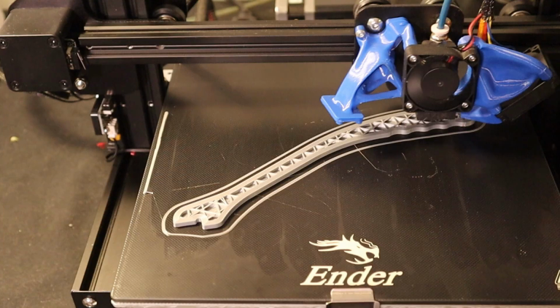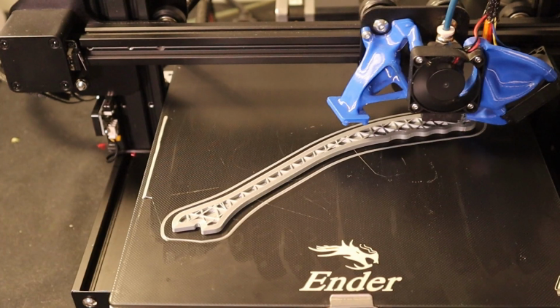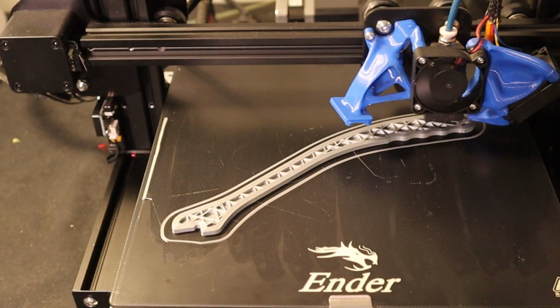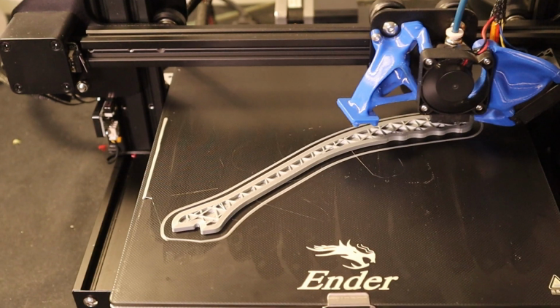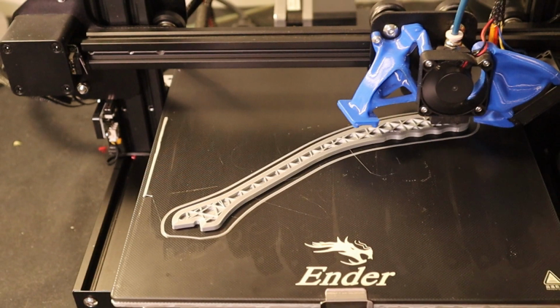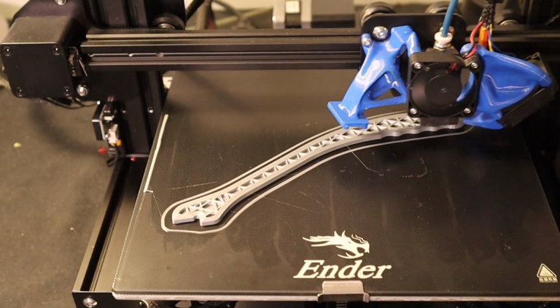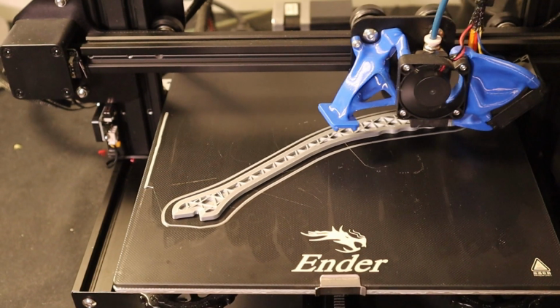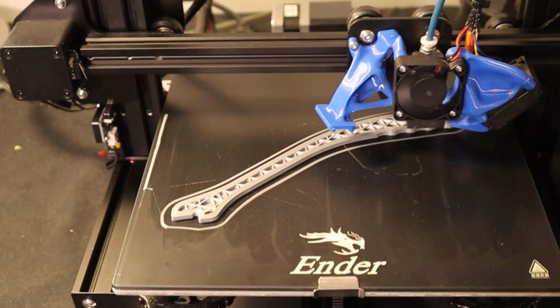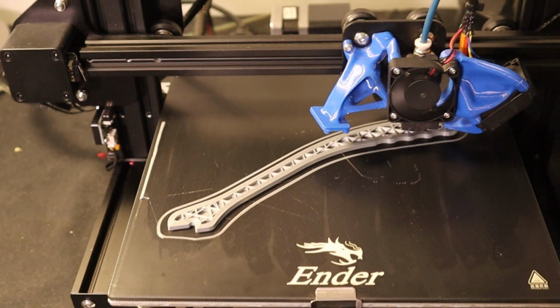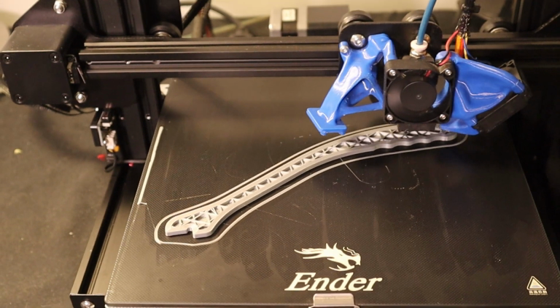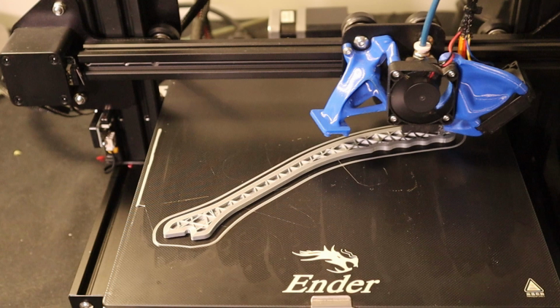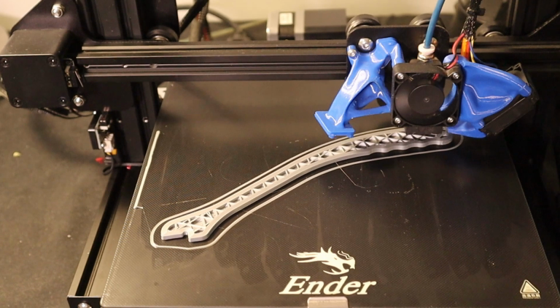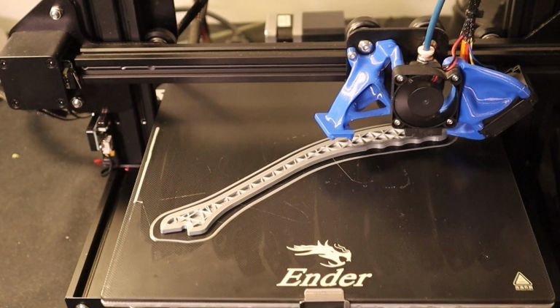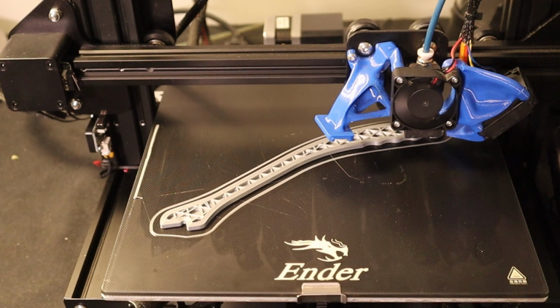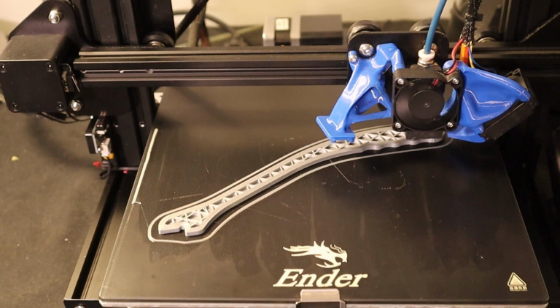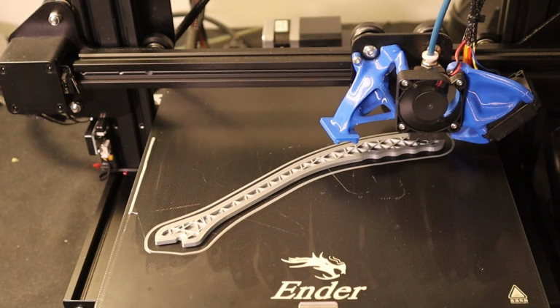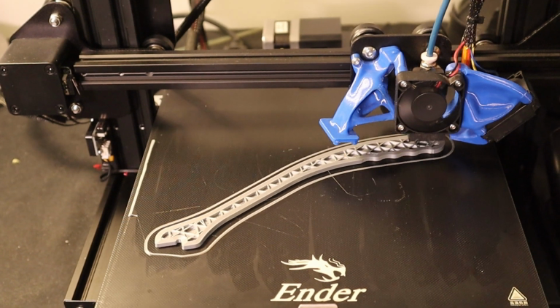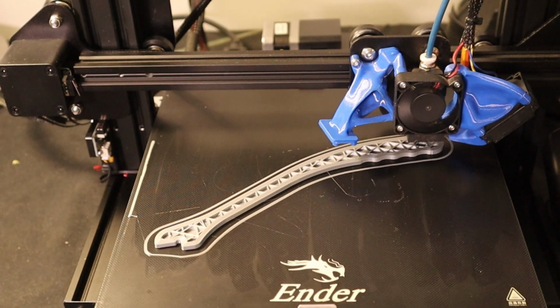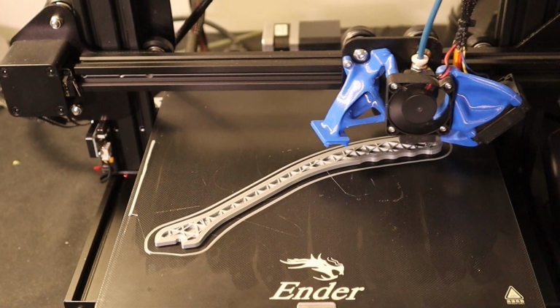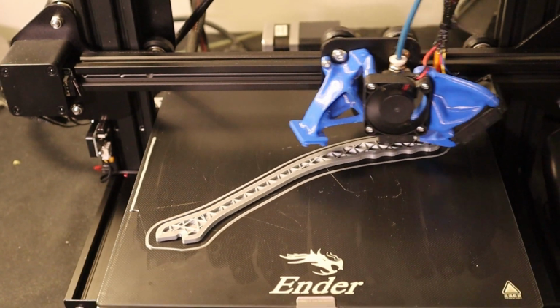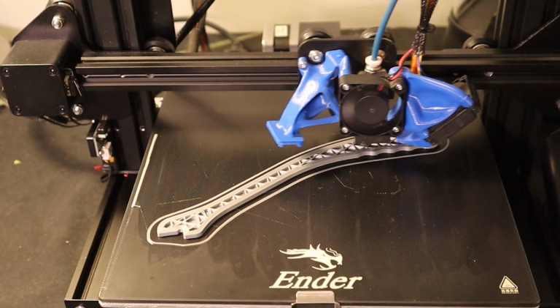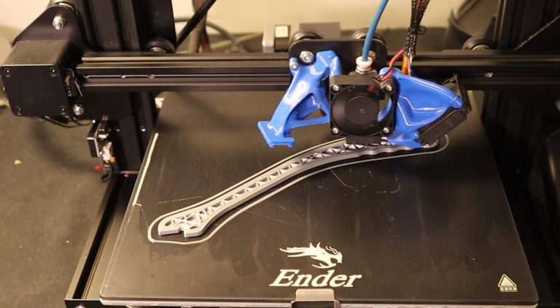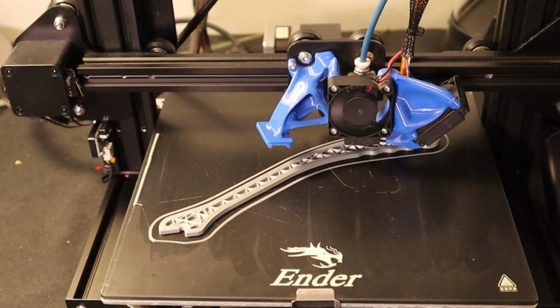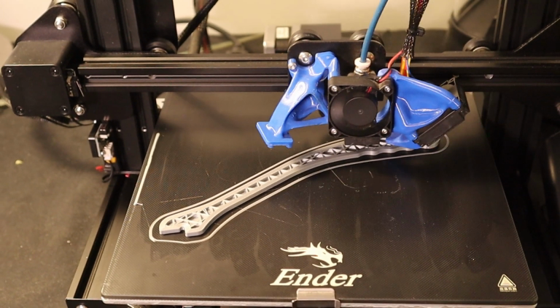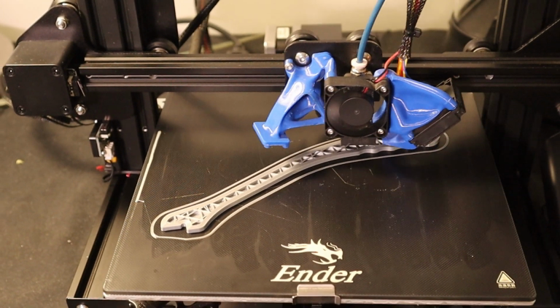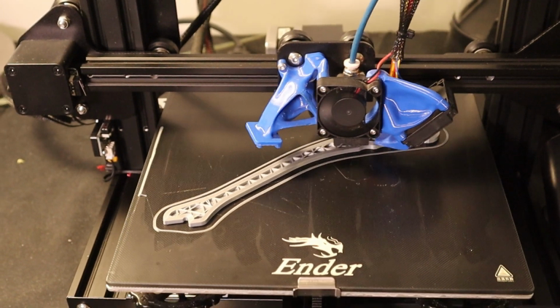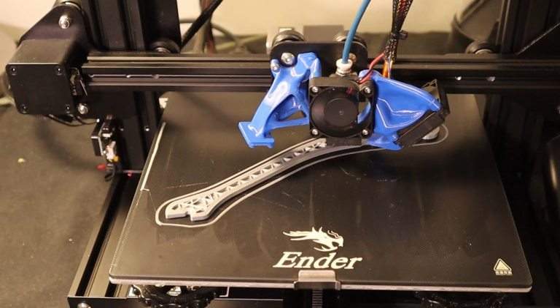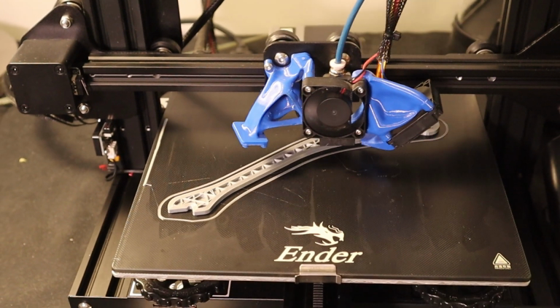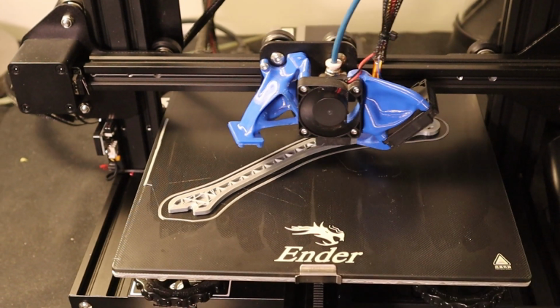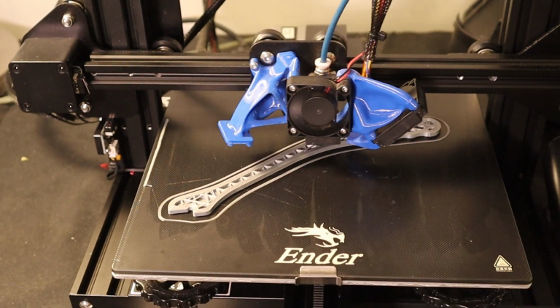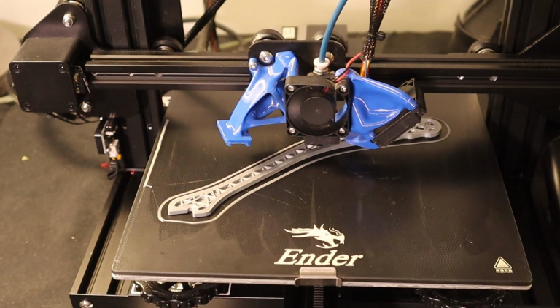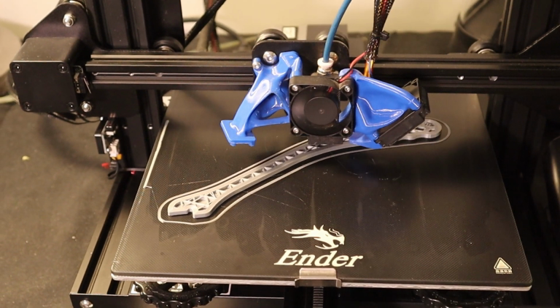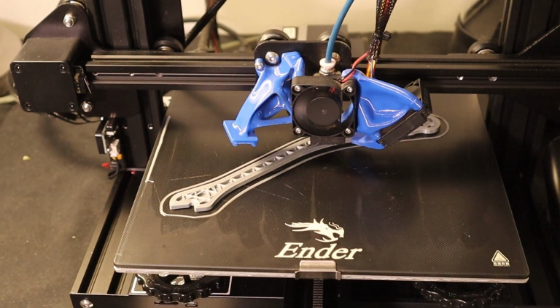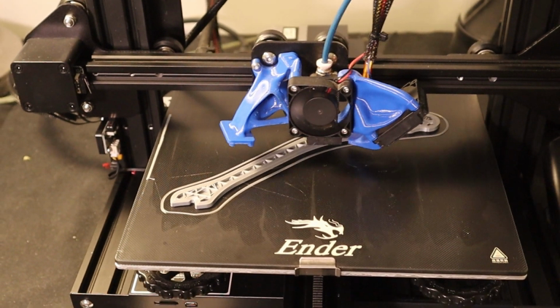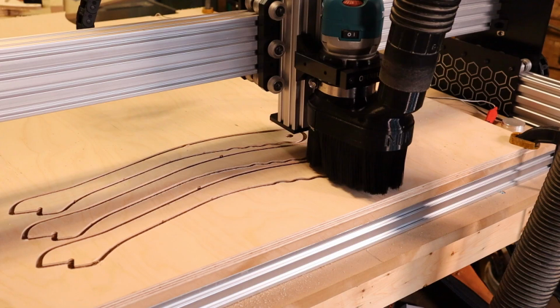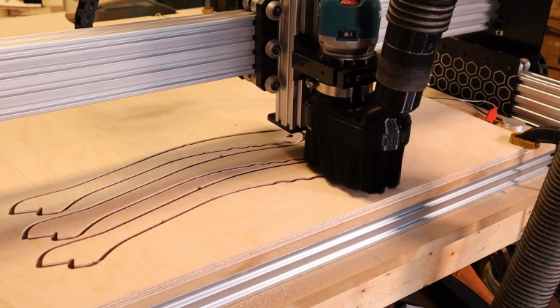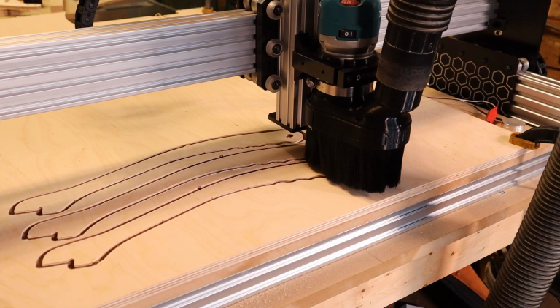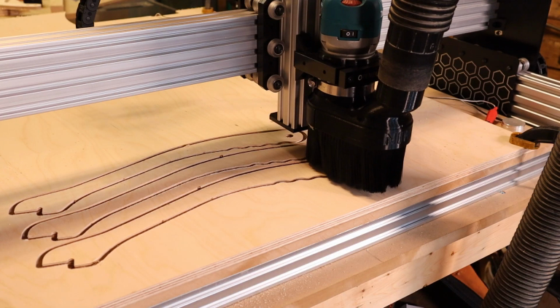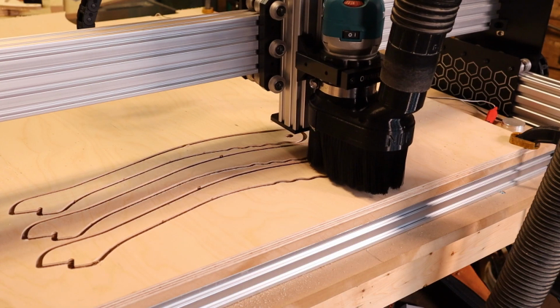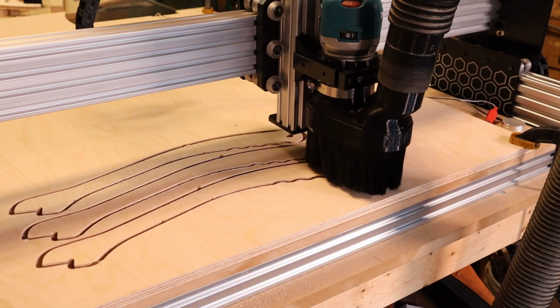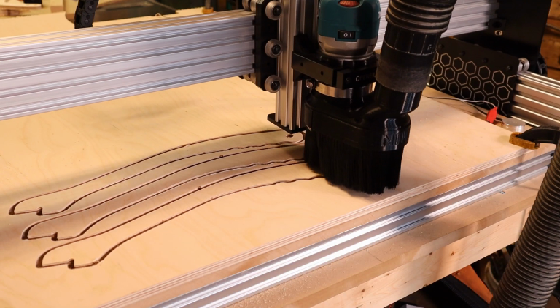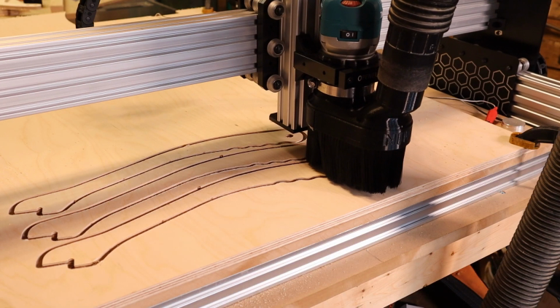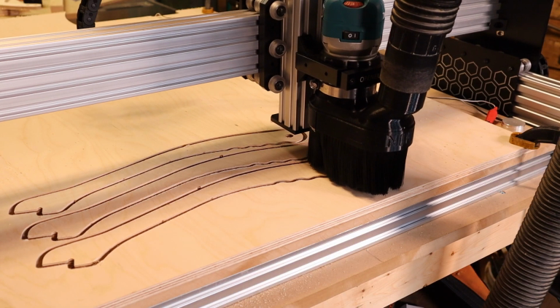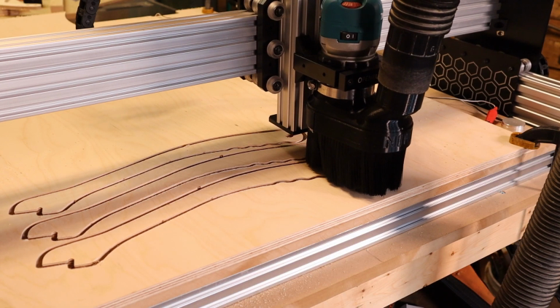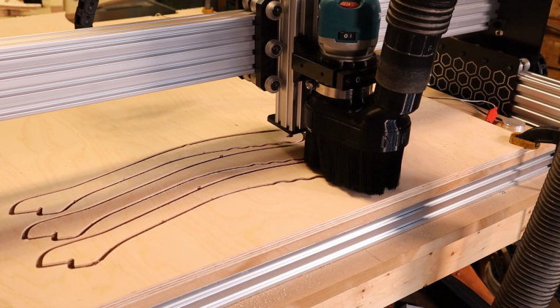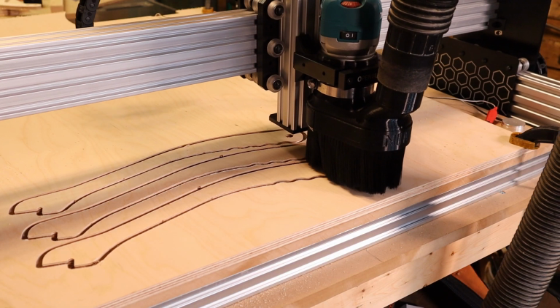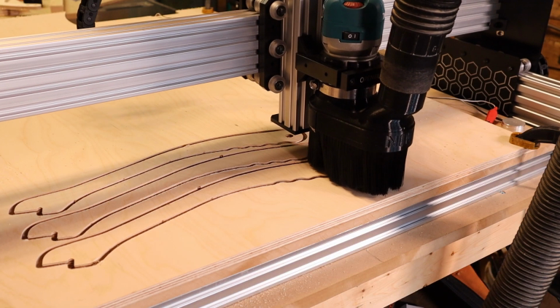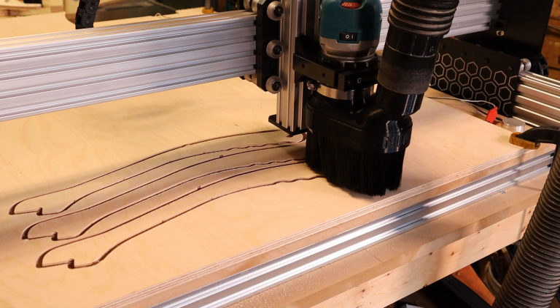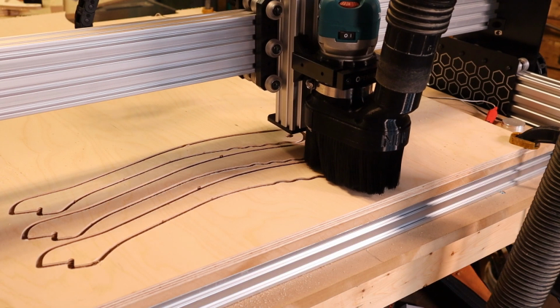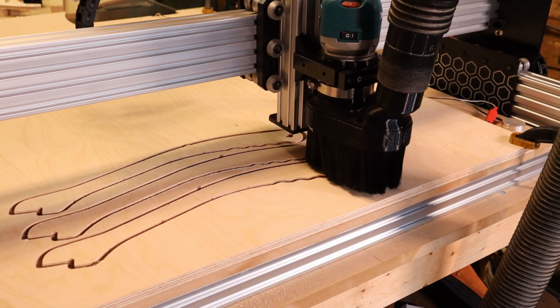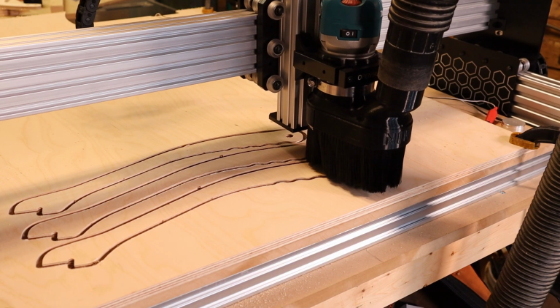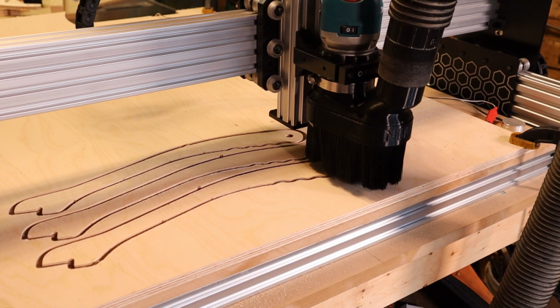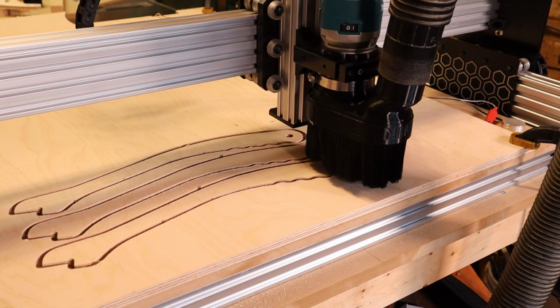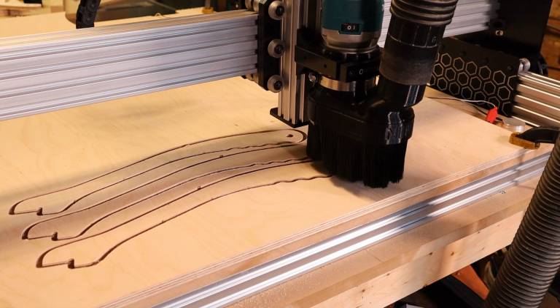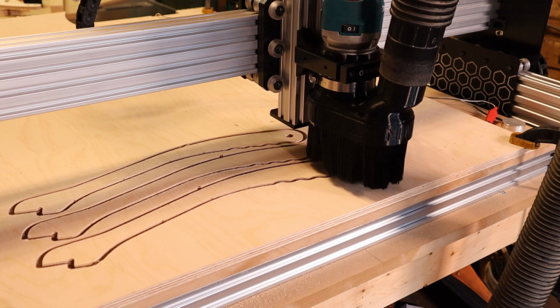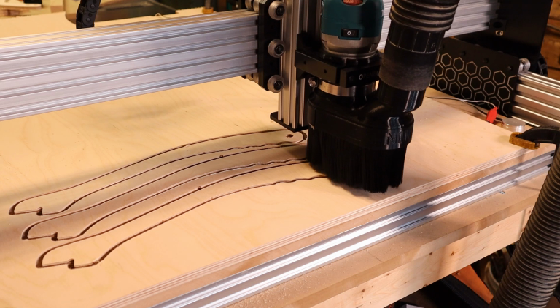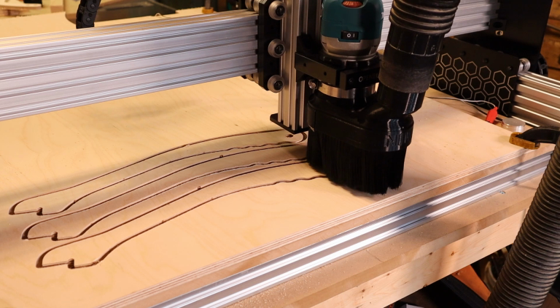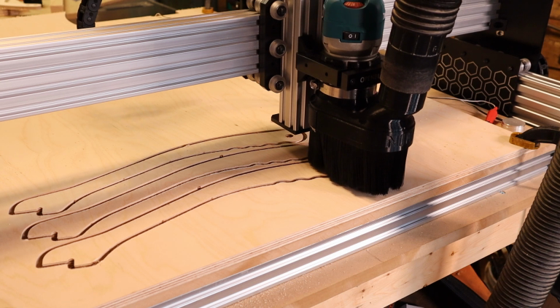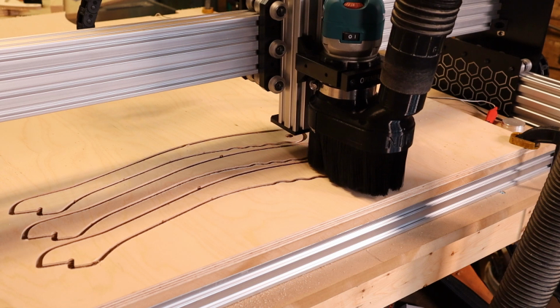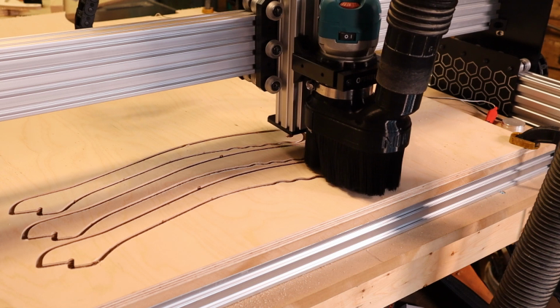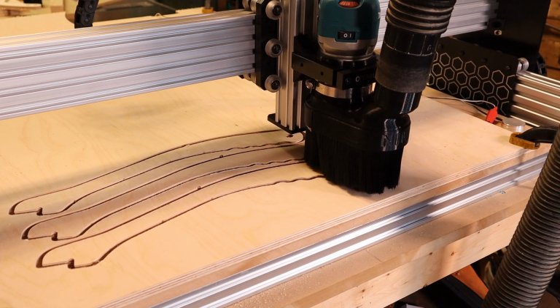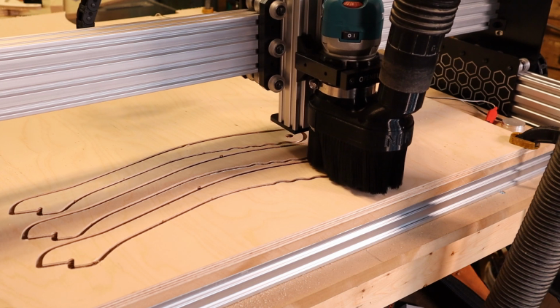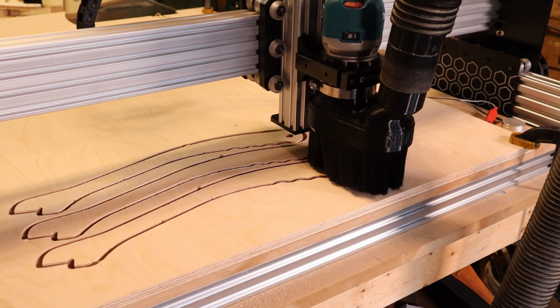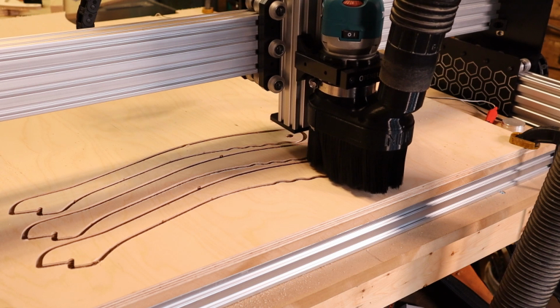As much as I like using 3D printers, they don't really work well on a large scale, and wood is much more cost-effective and fast to produce on a machine like this one.